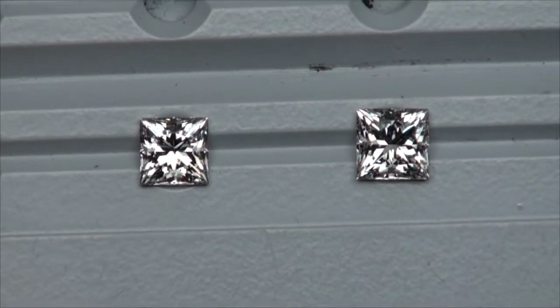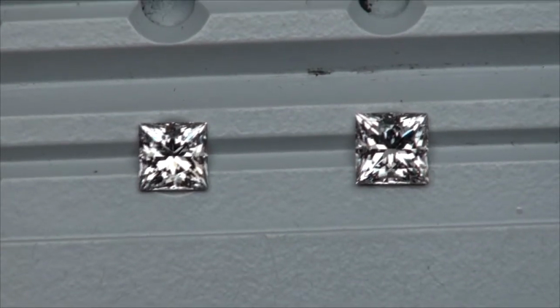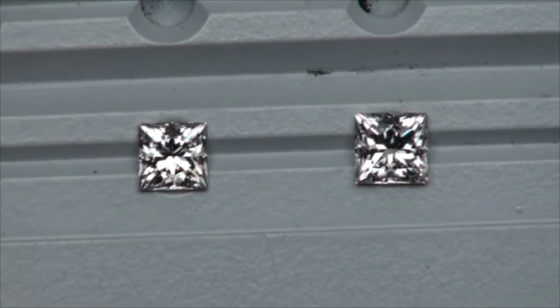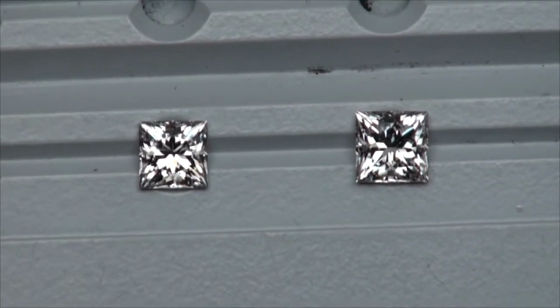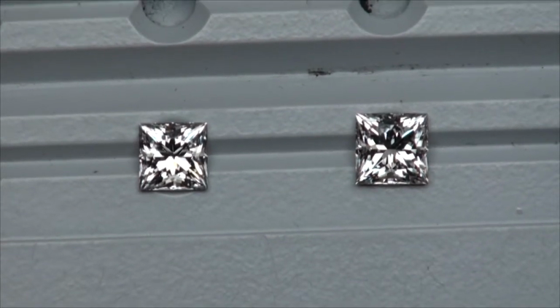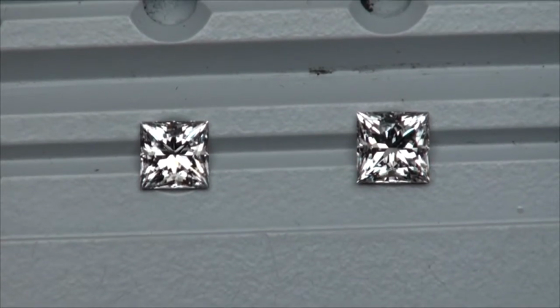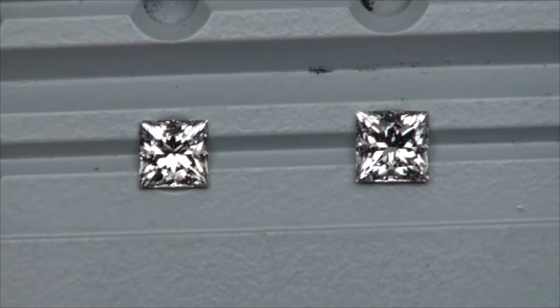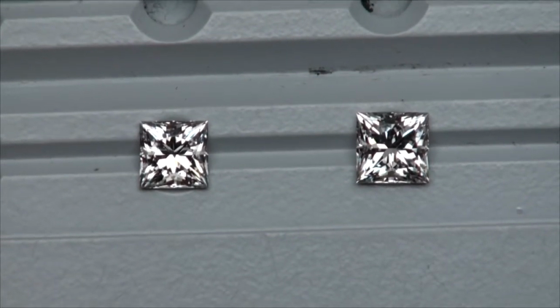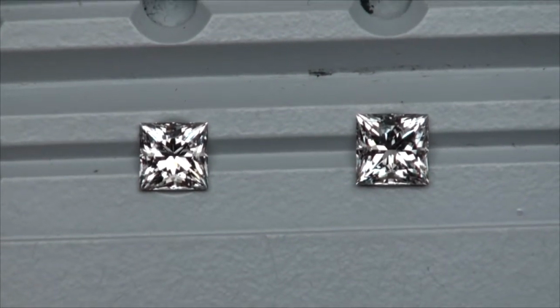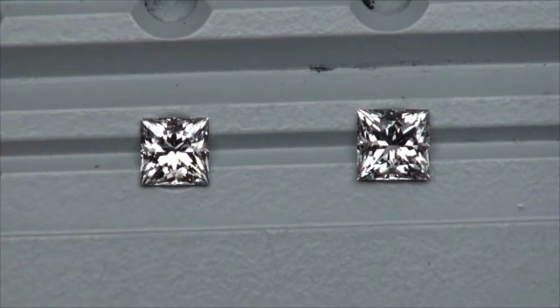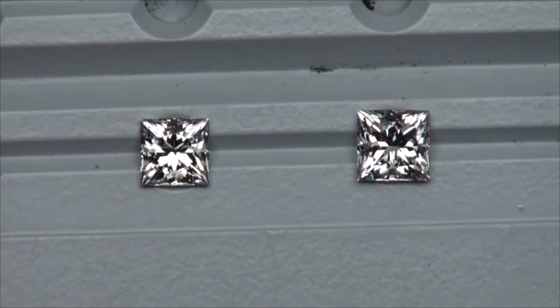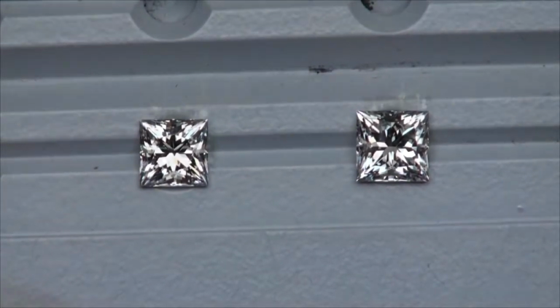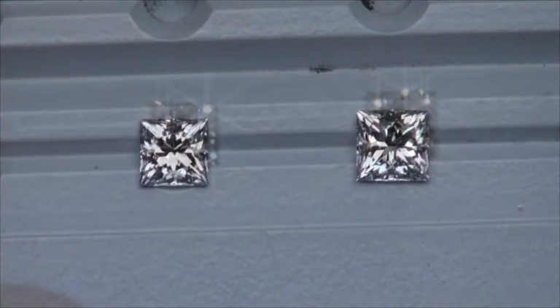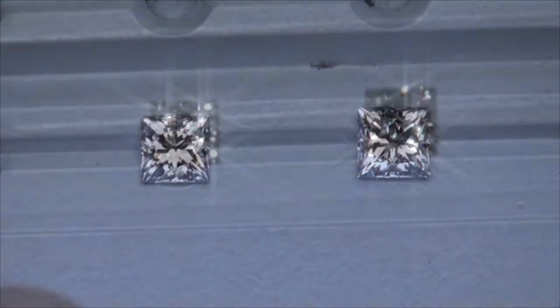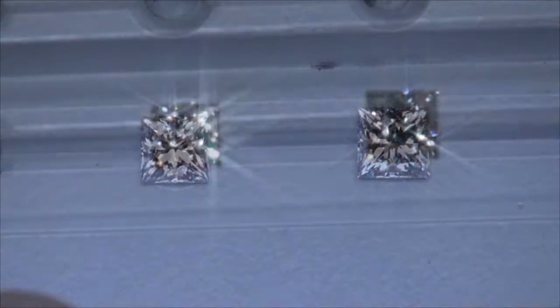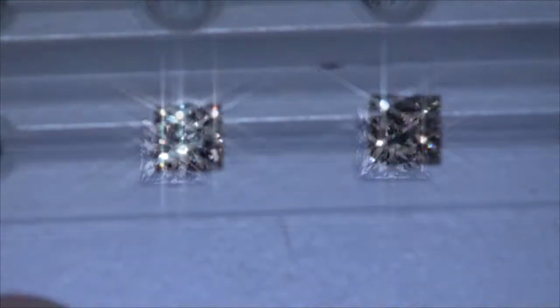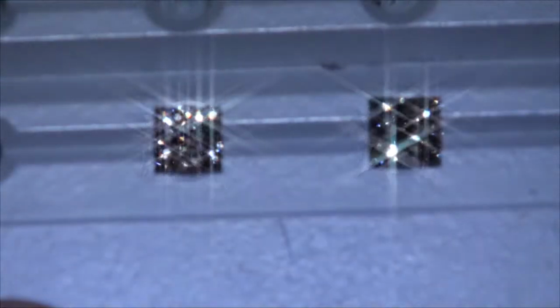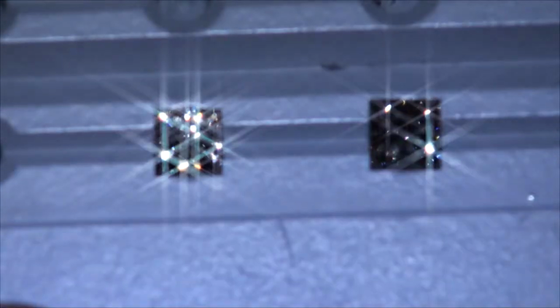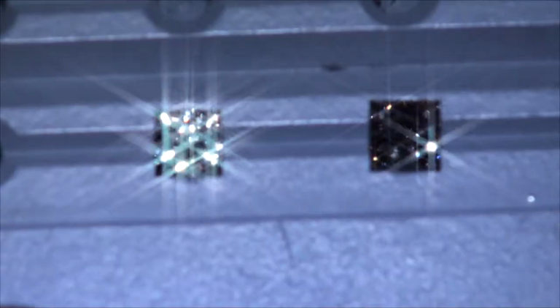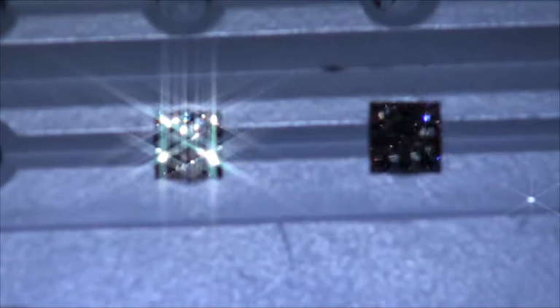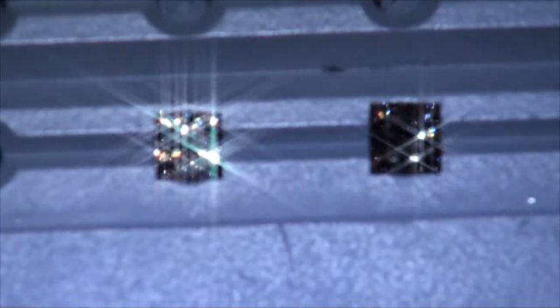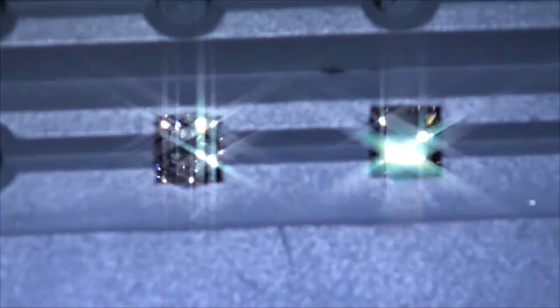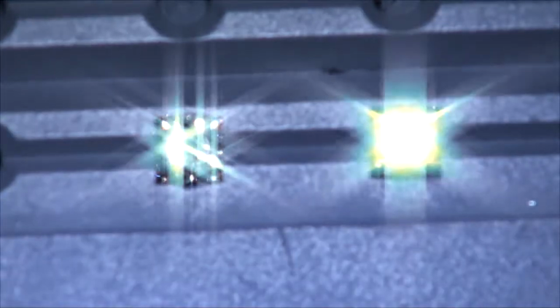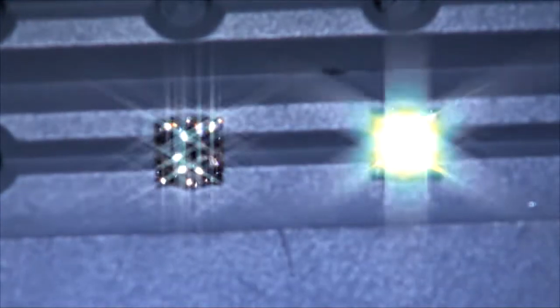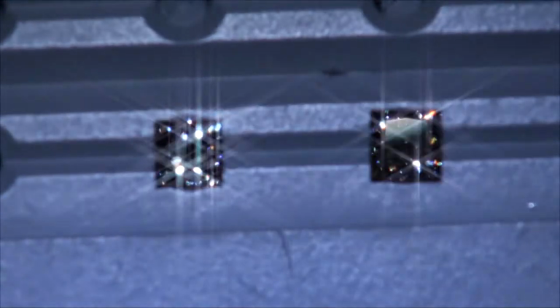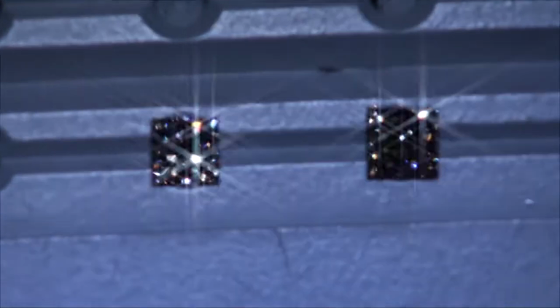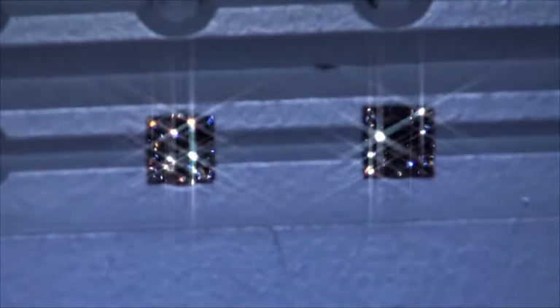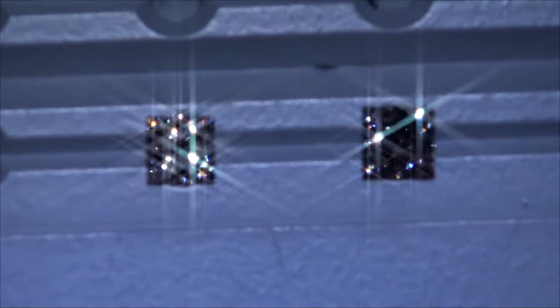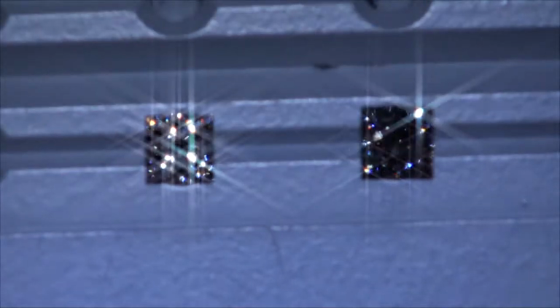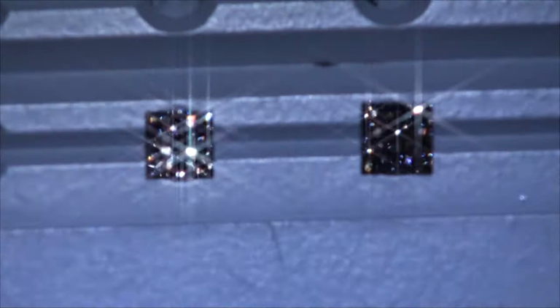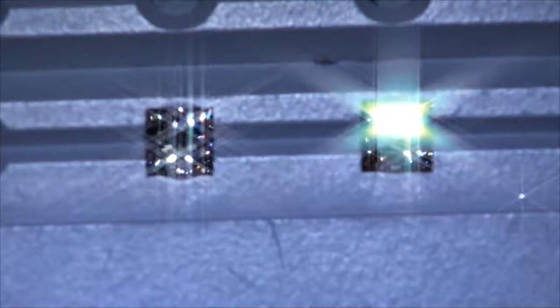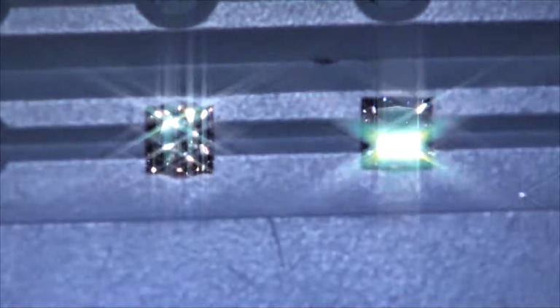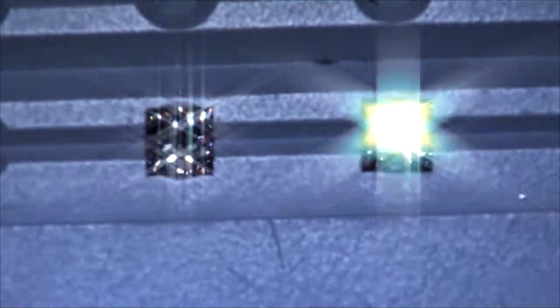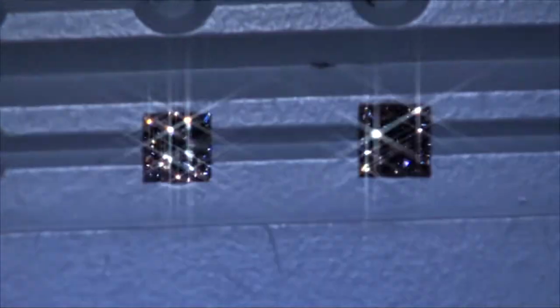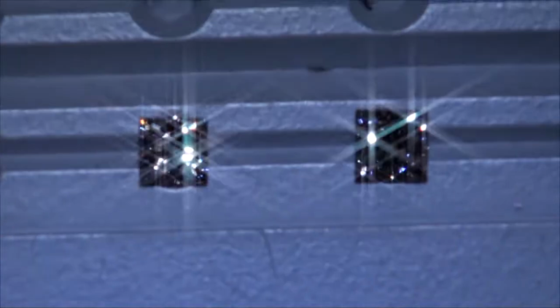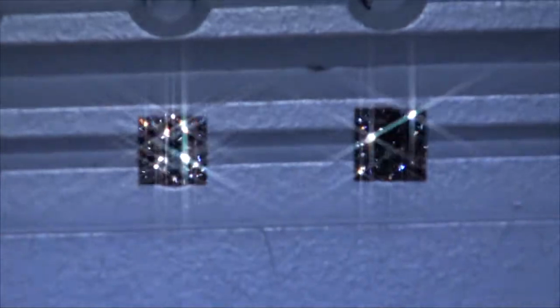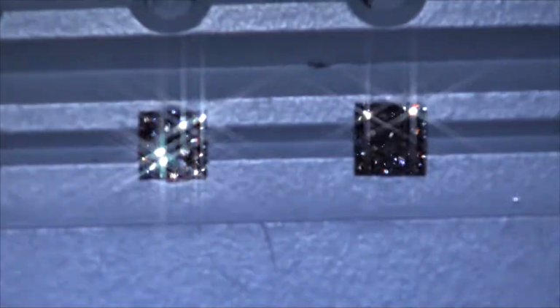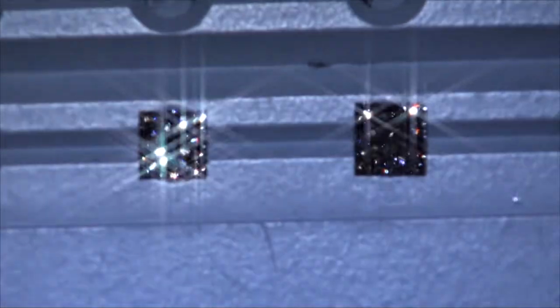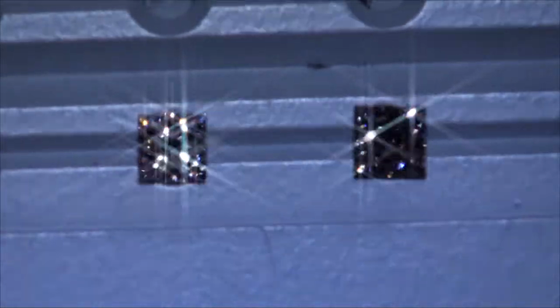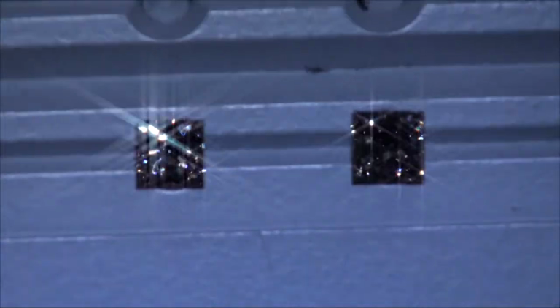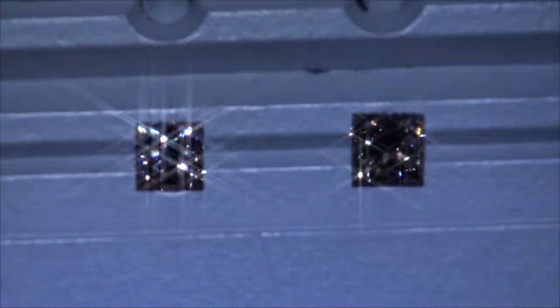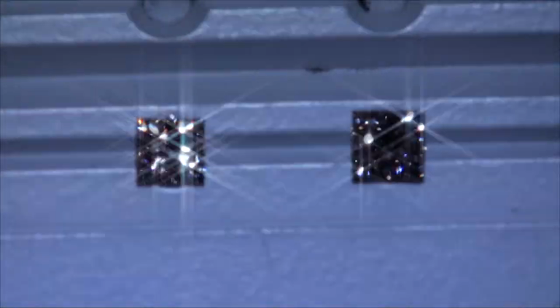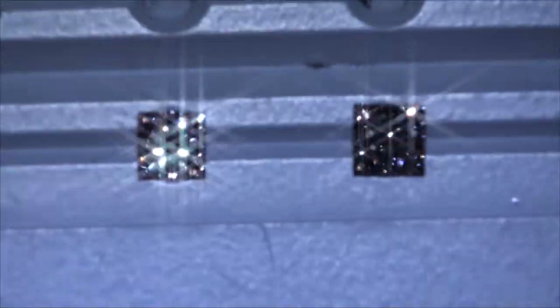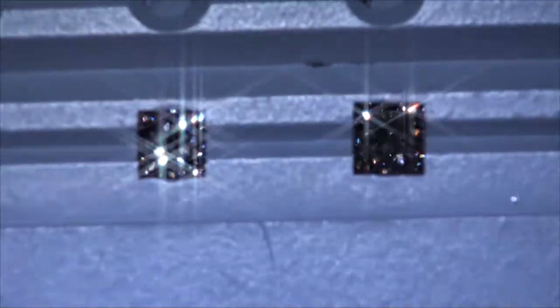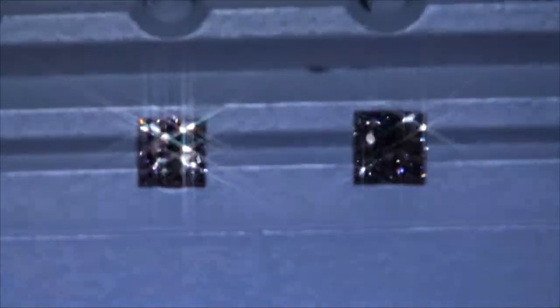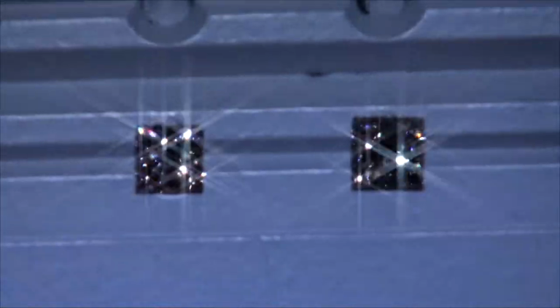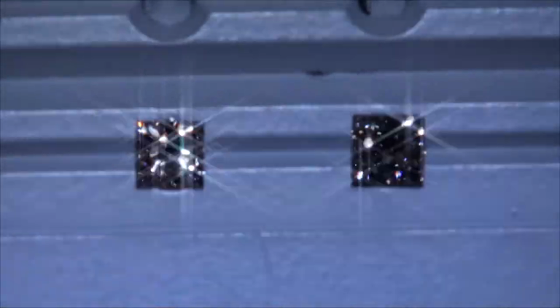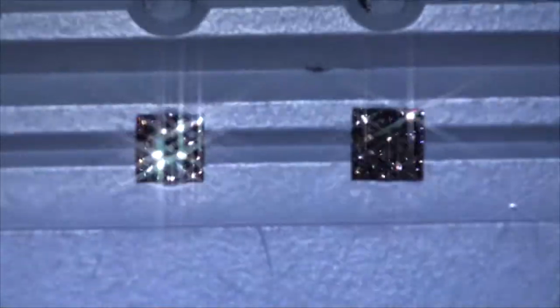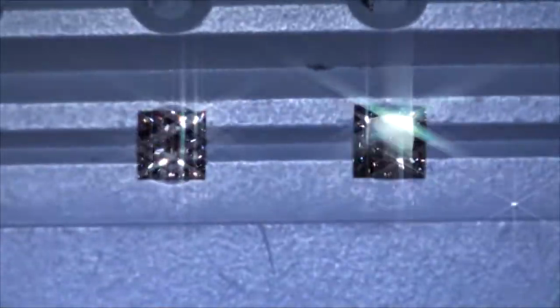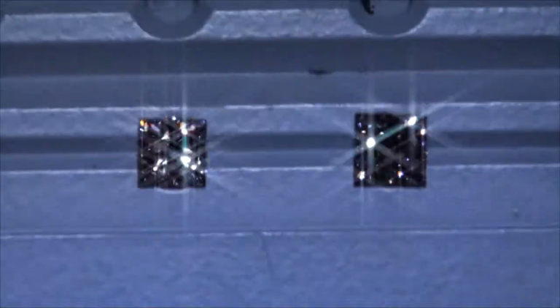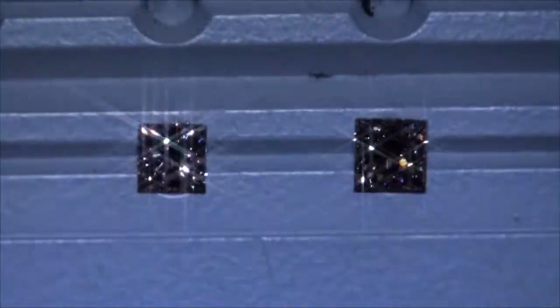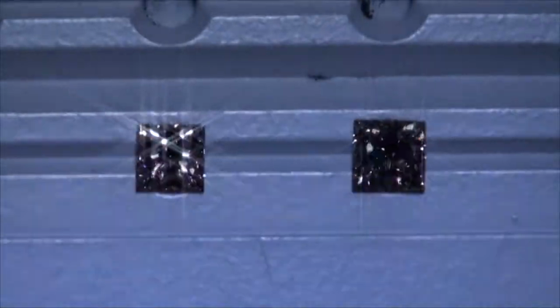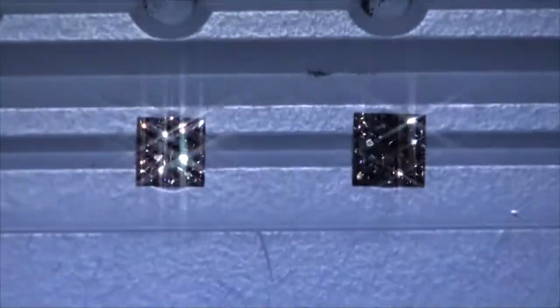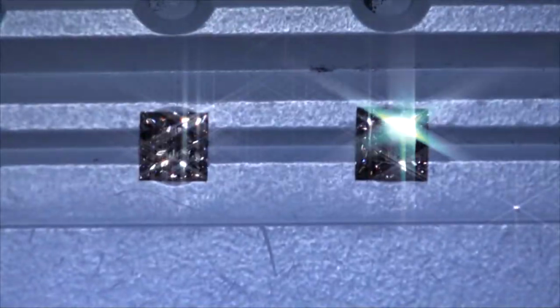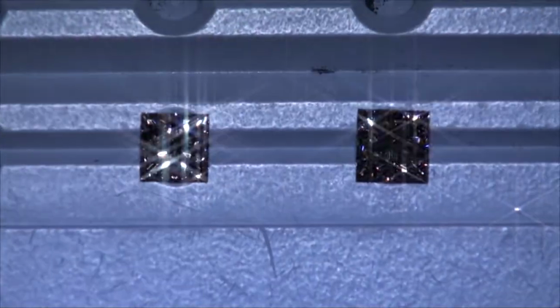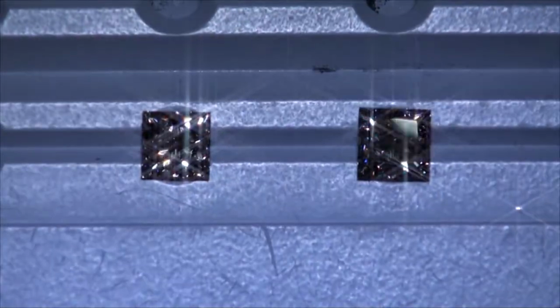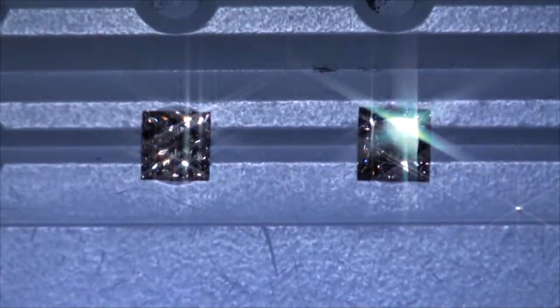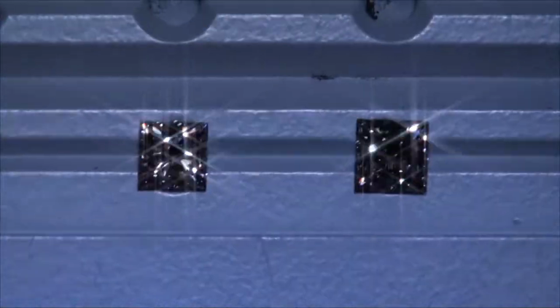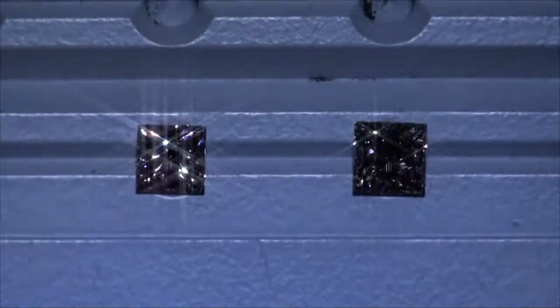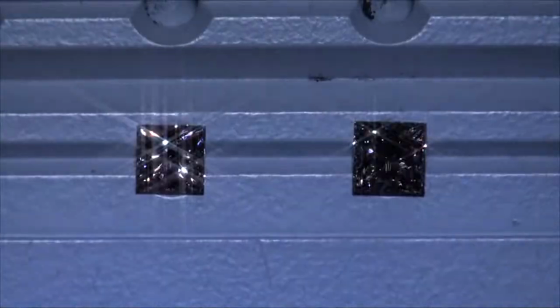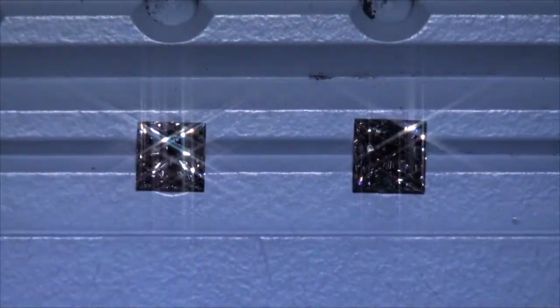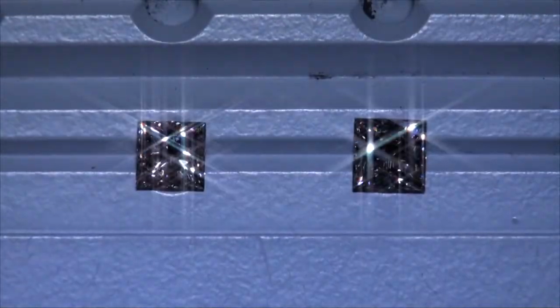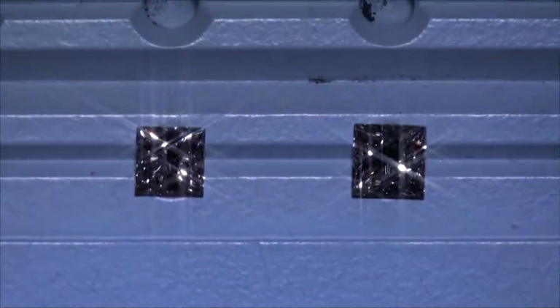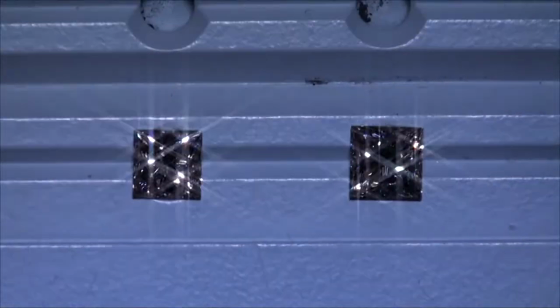Let's look at sparkle. This is our dimmer spotlighting here, showing you sparkle scintillation.